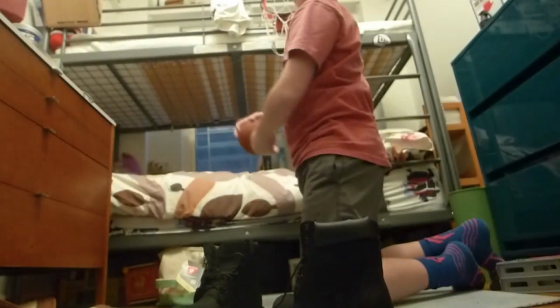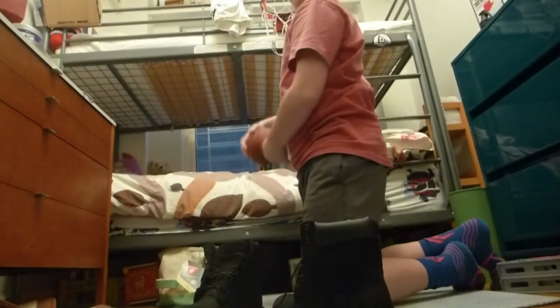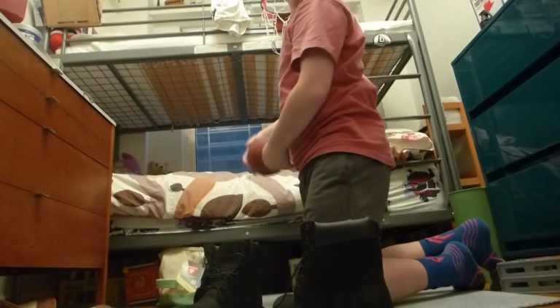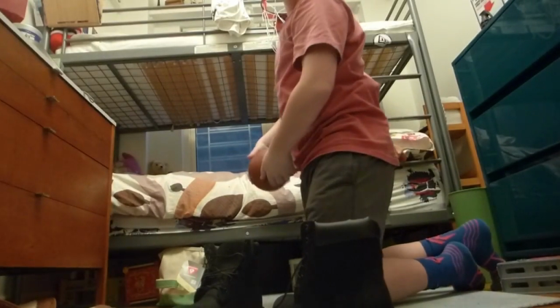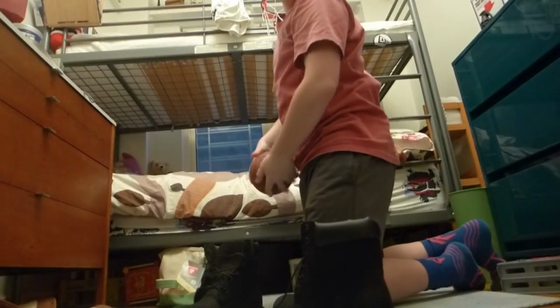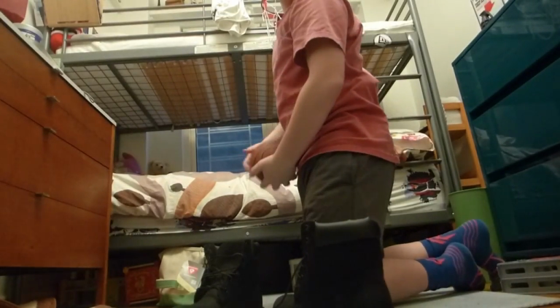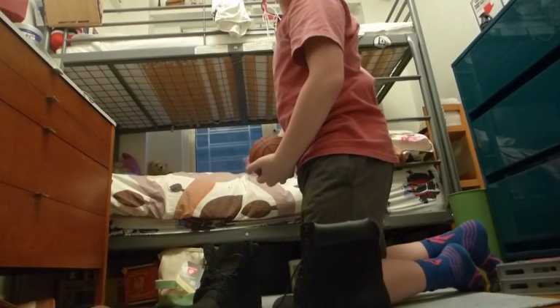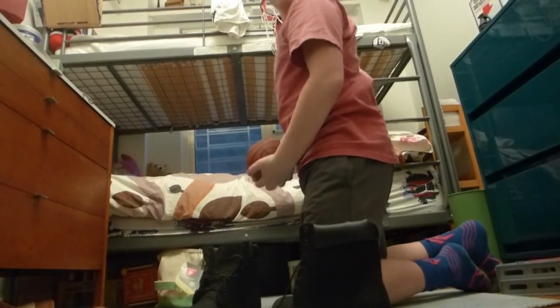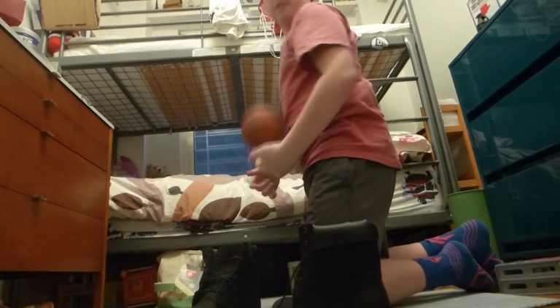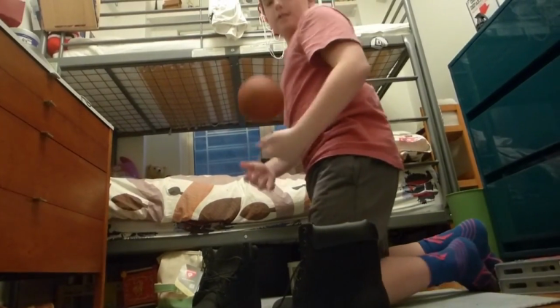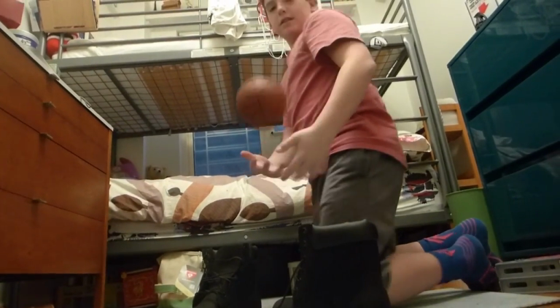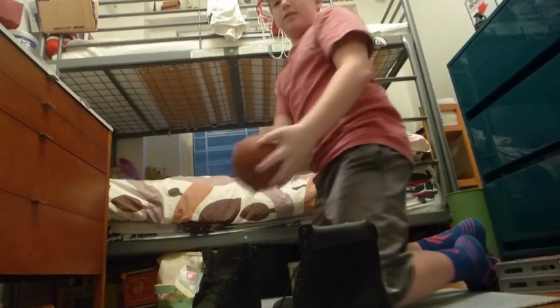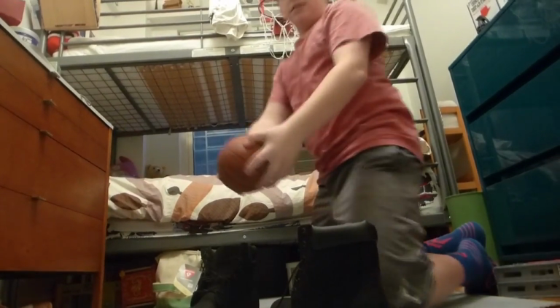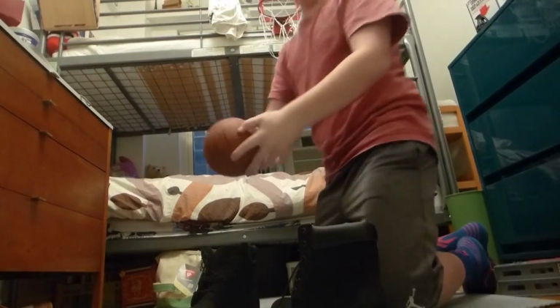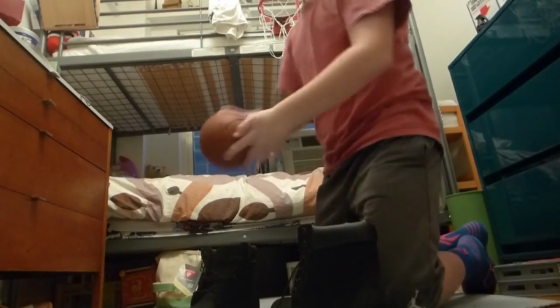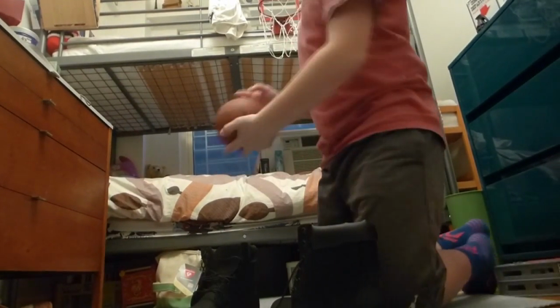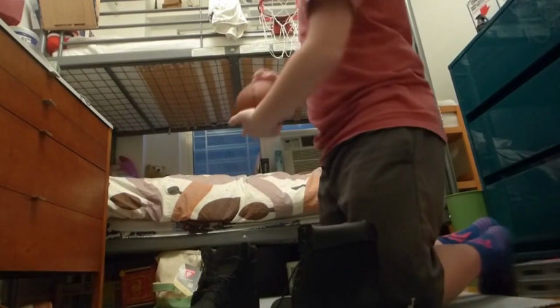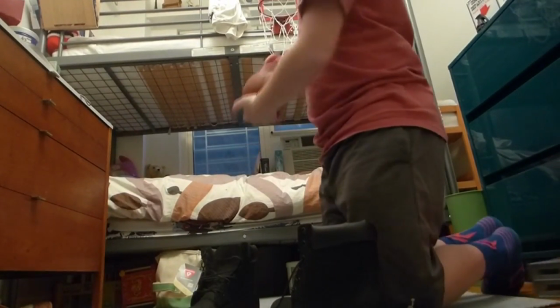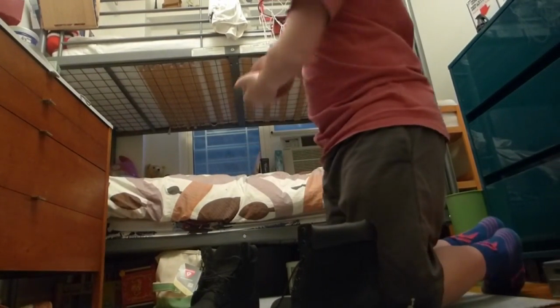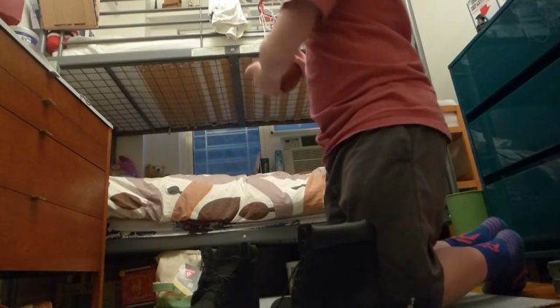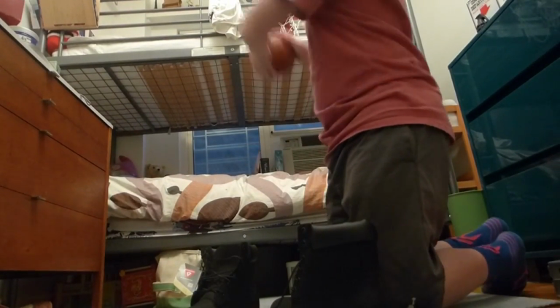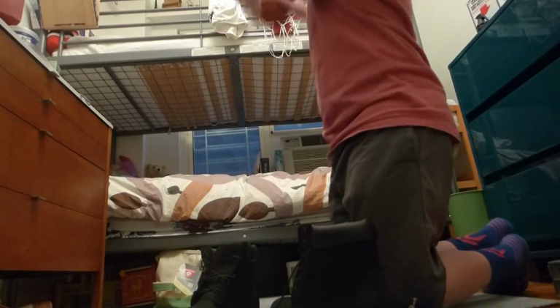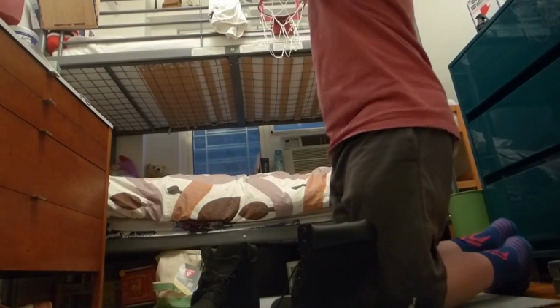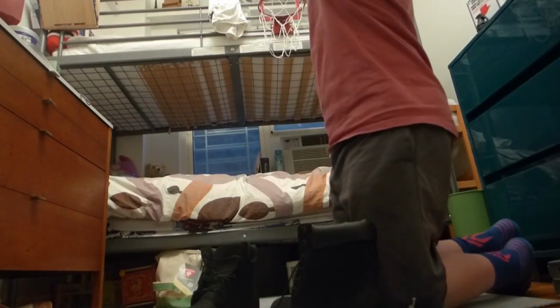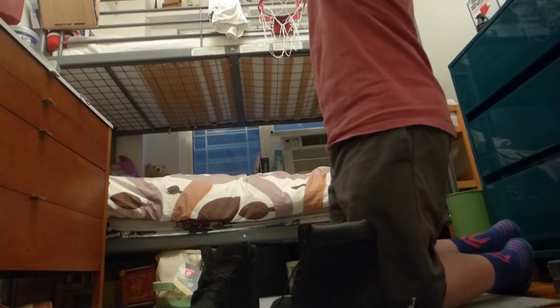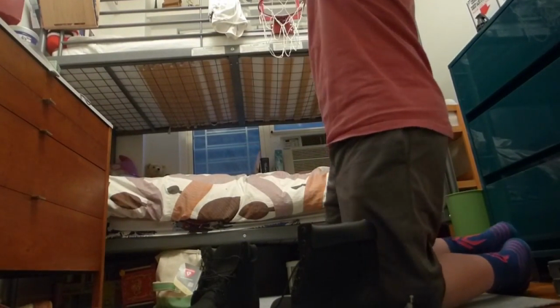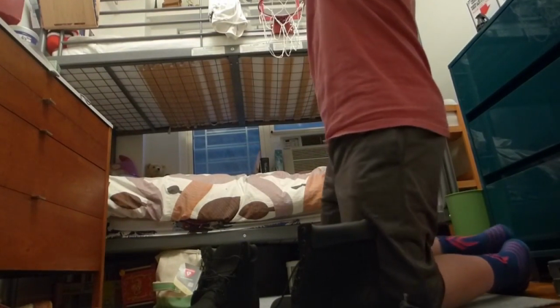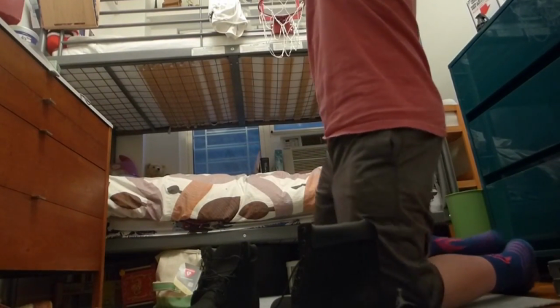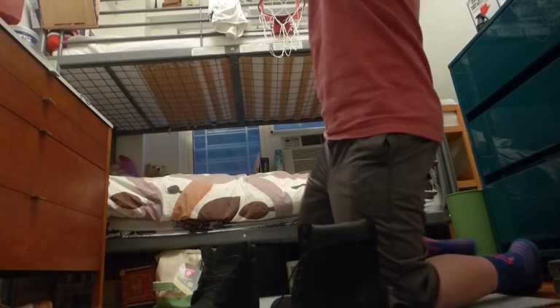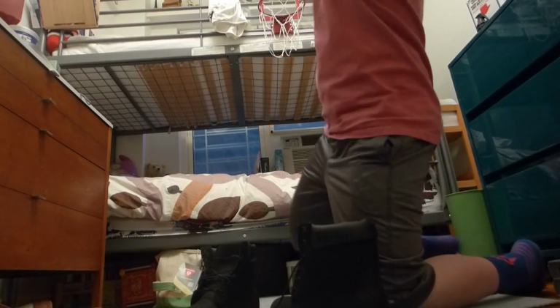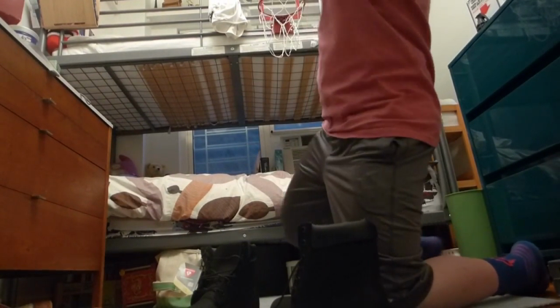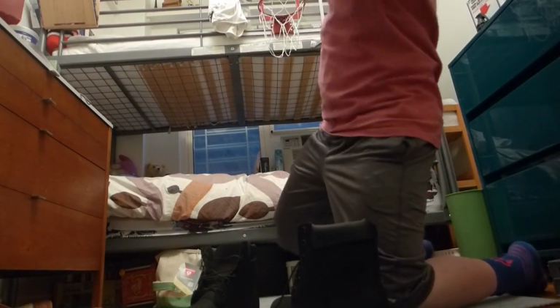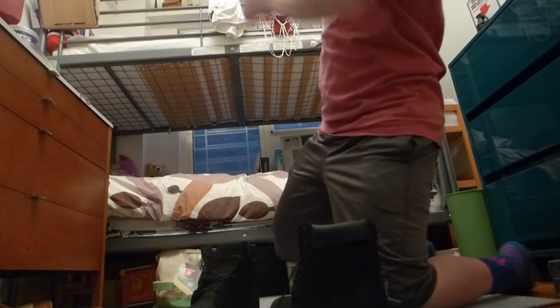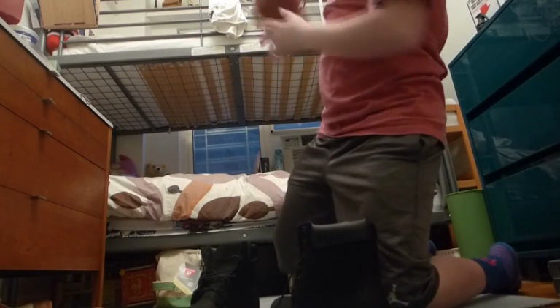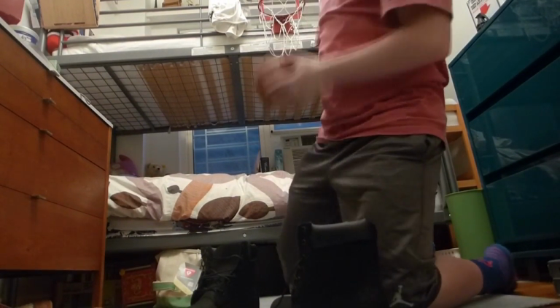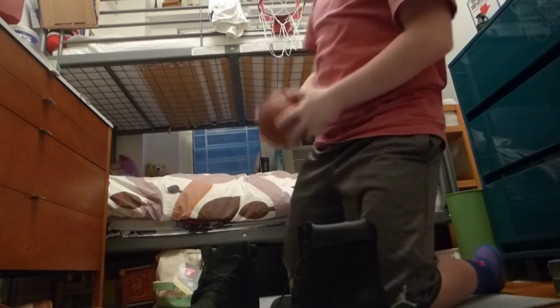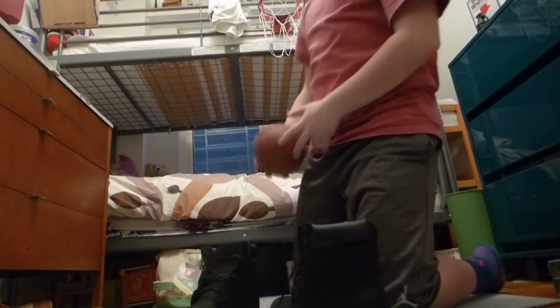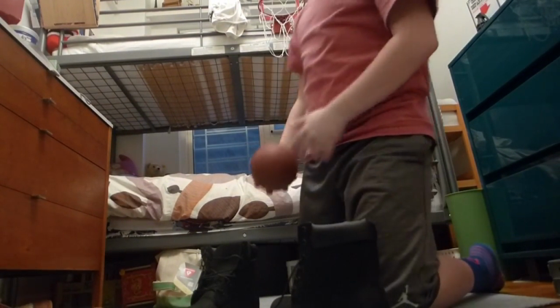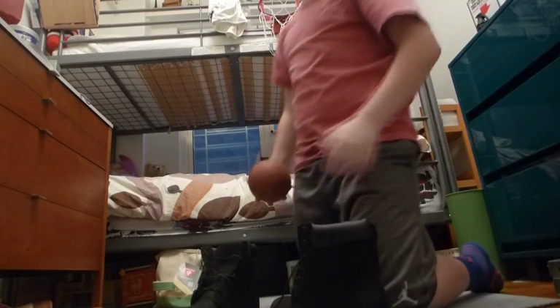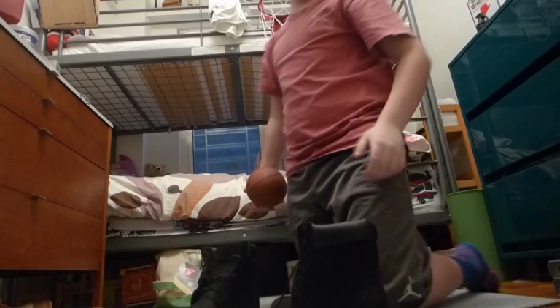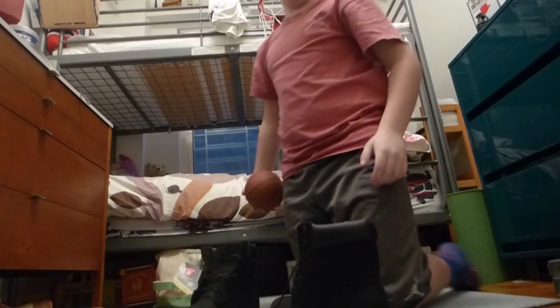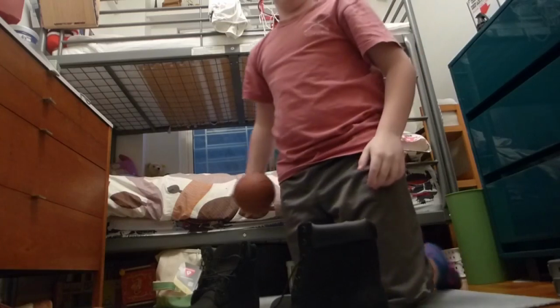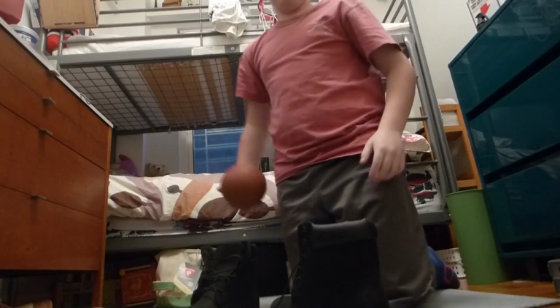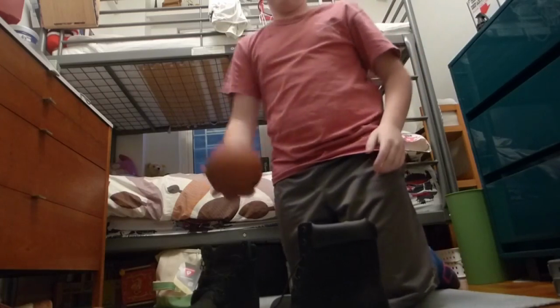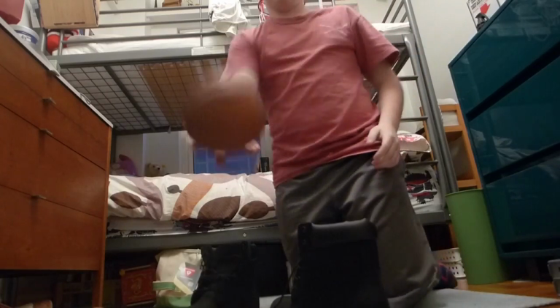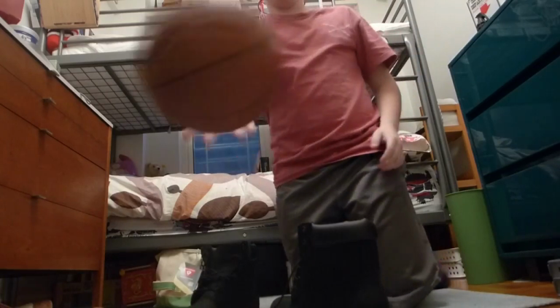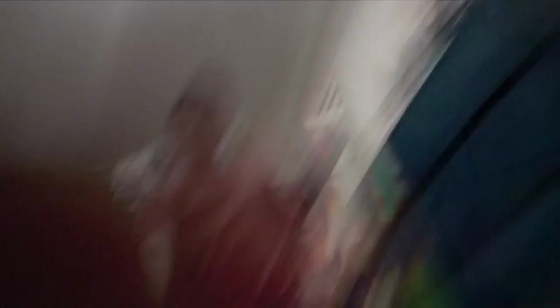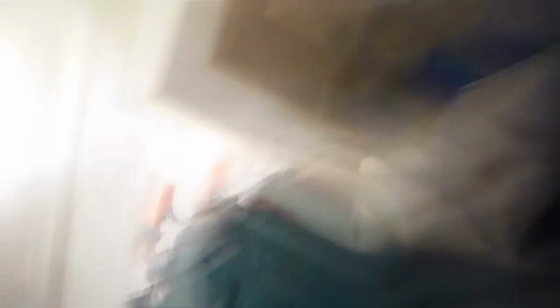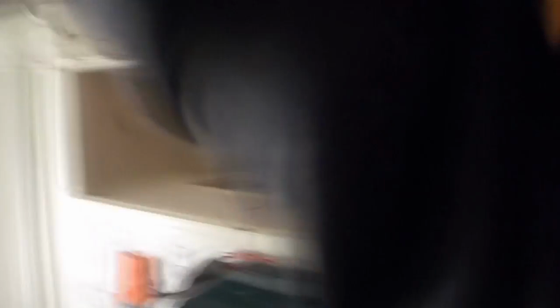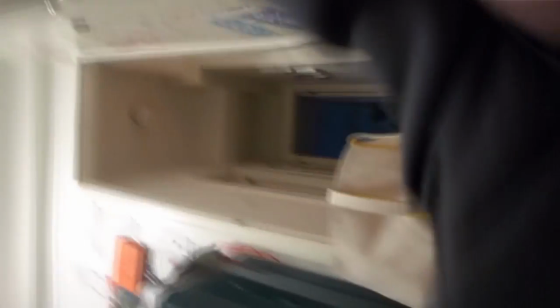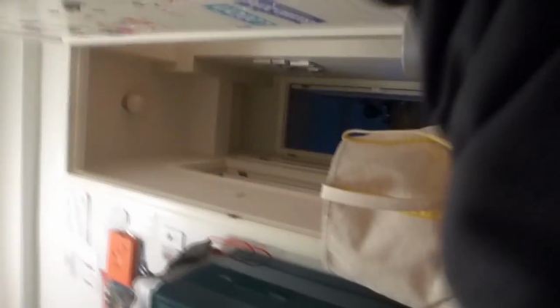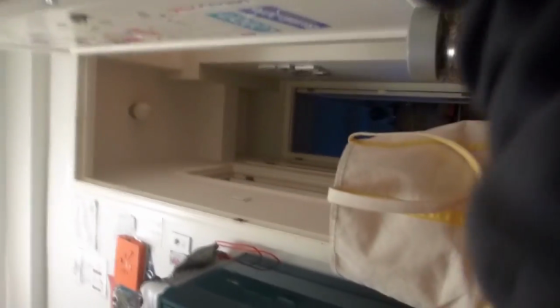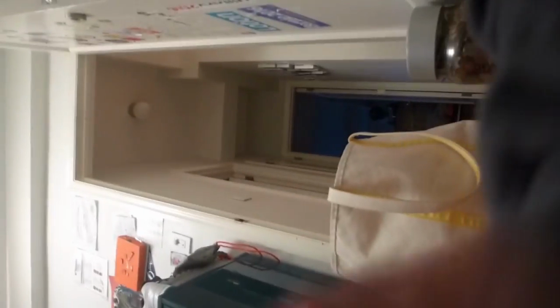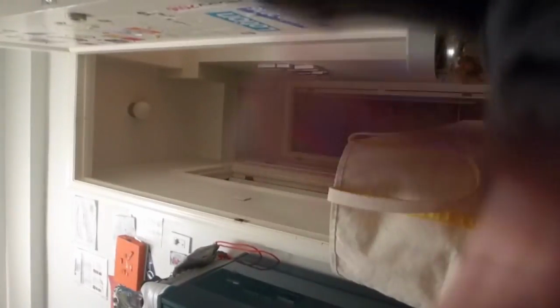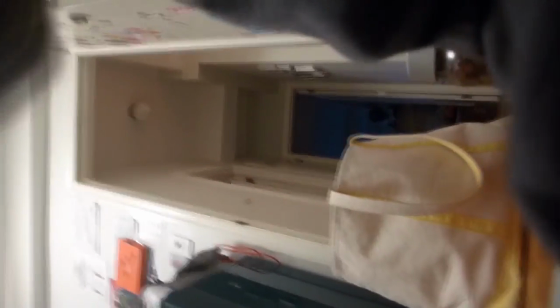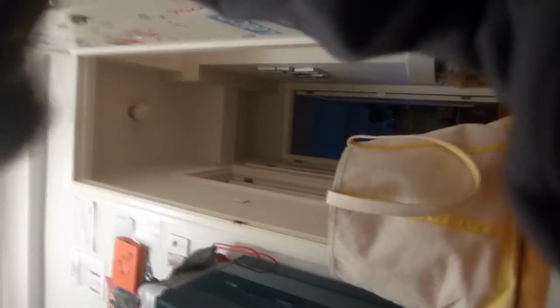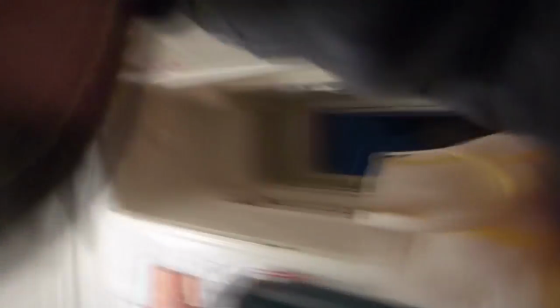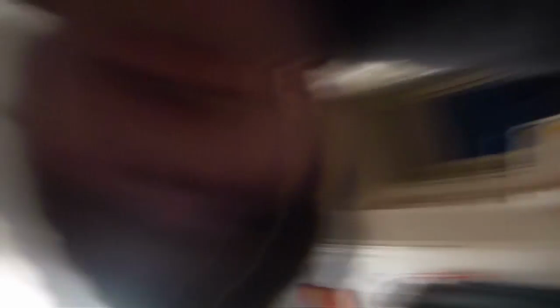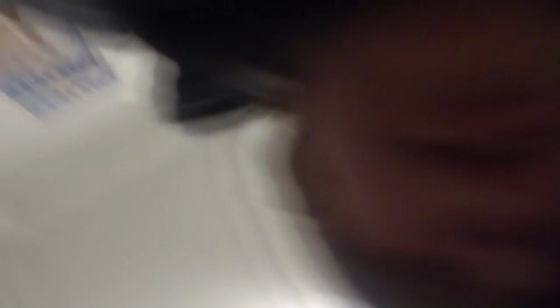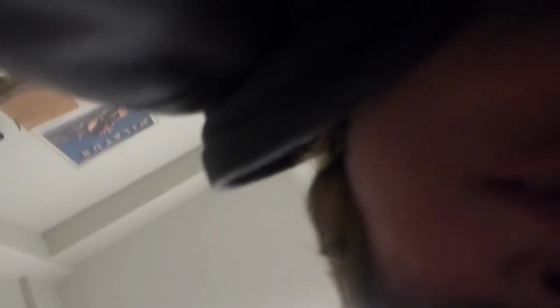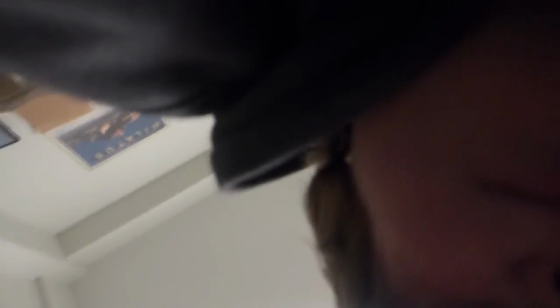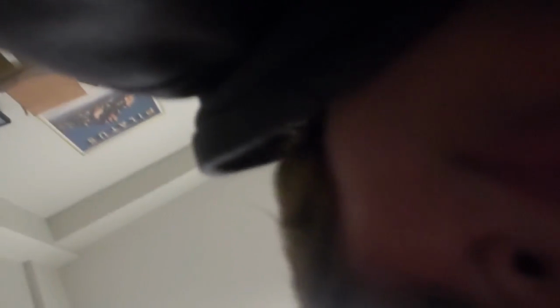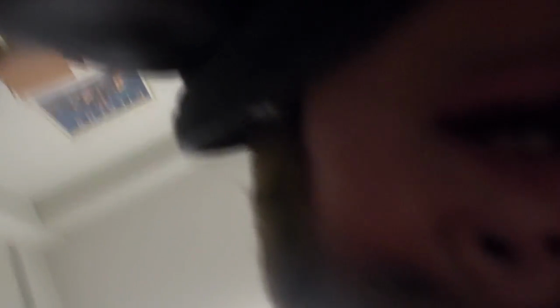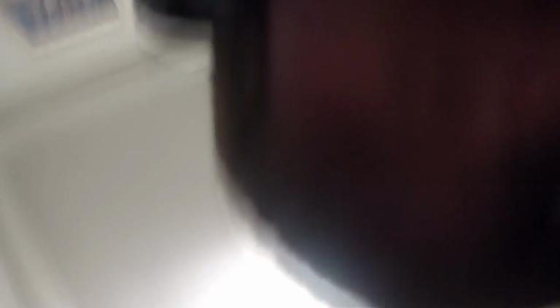Throw the basketball at it! Oh, let's sign off — throw the basketball at it. Not hard, though. All right, throw the basketball at it. Bye.